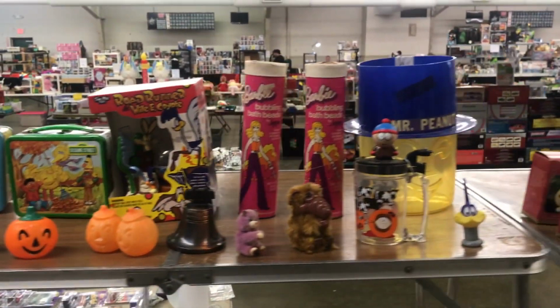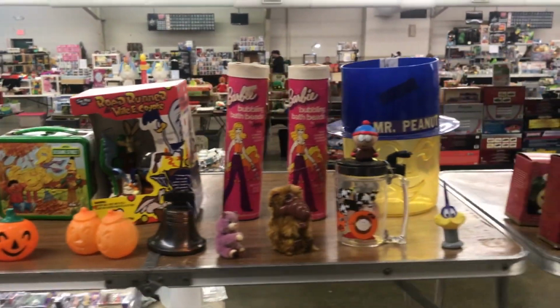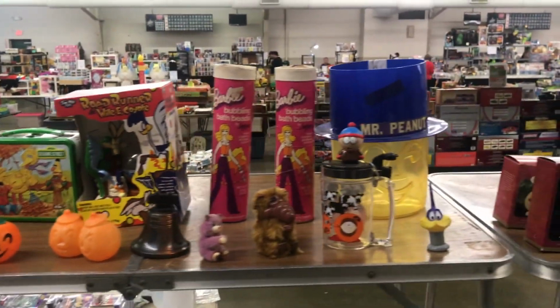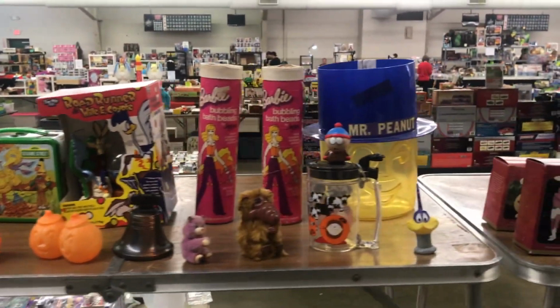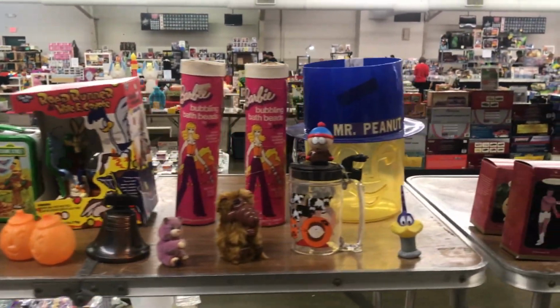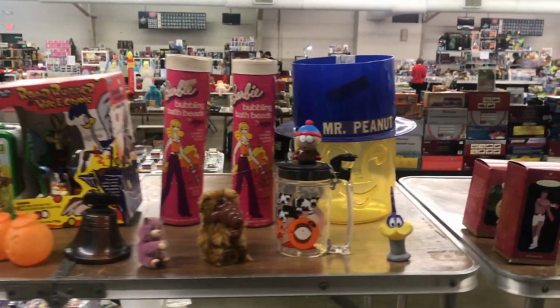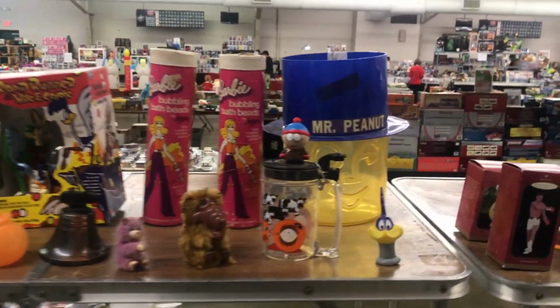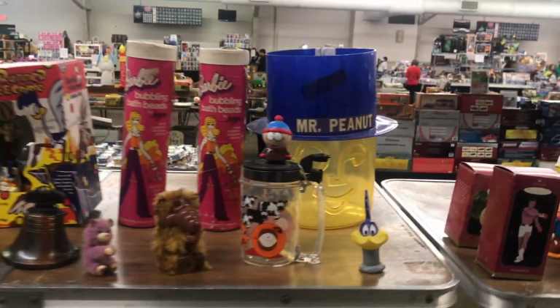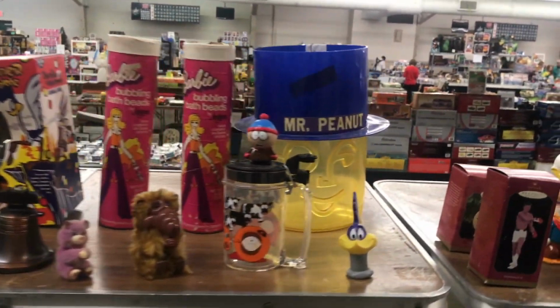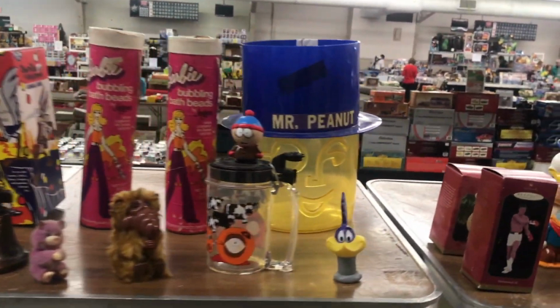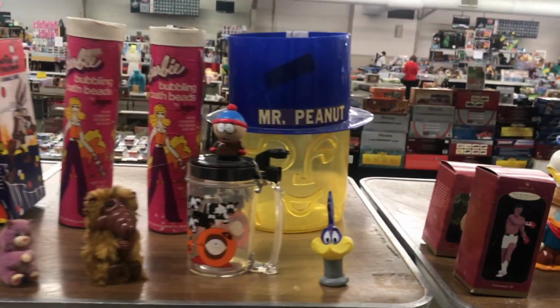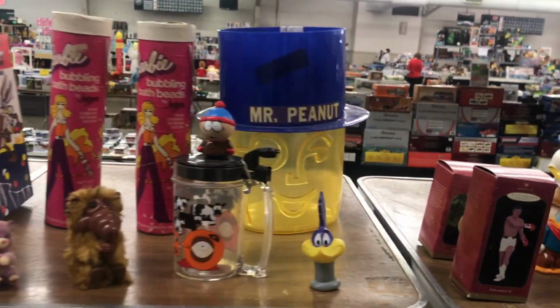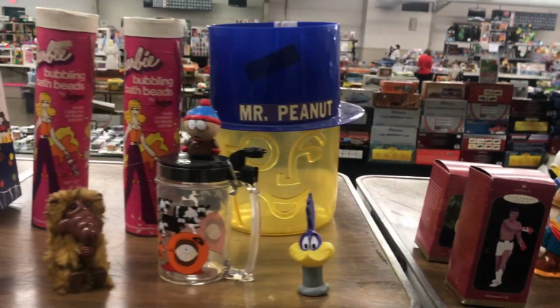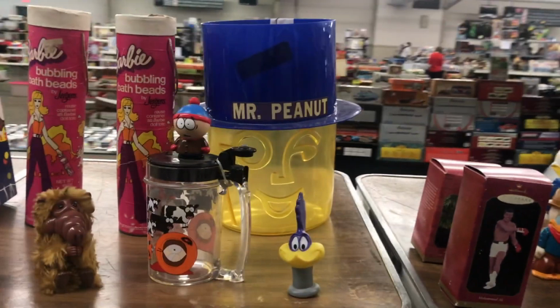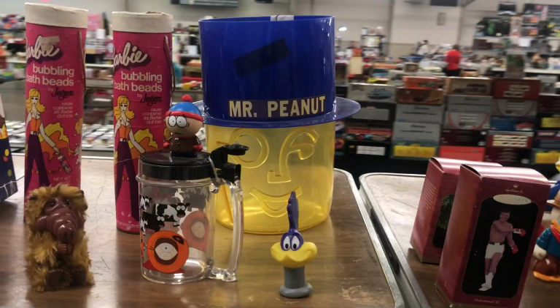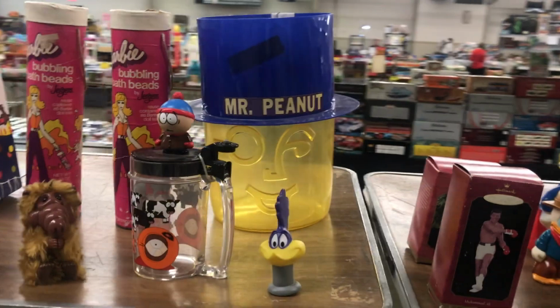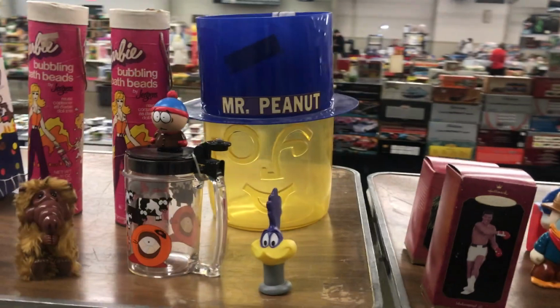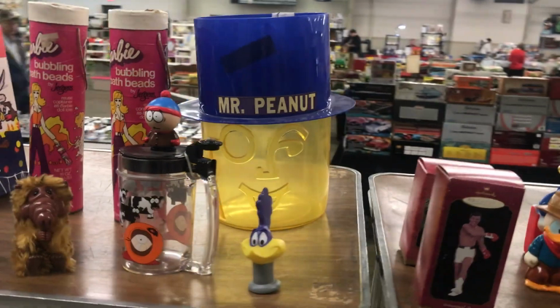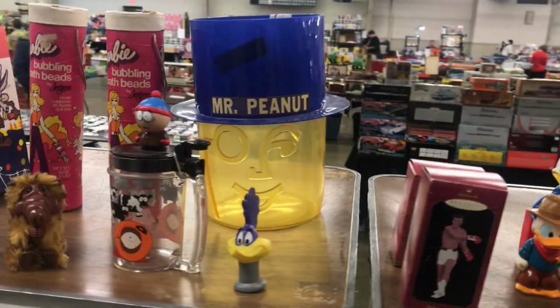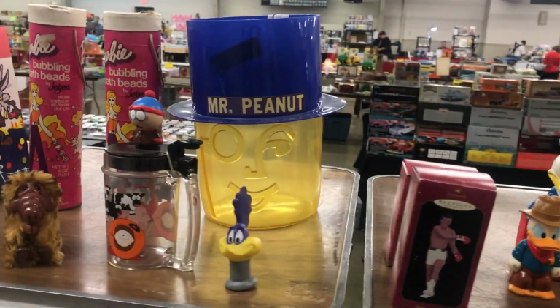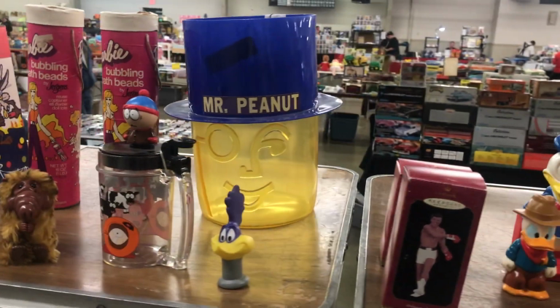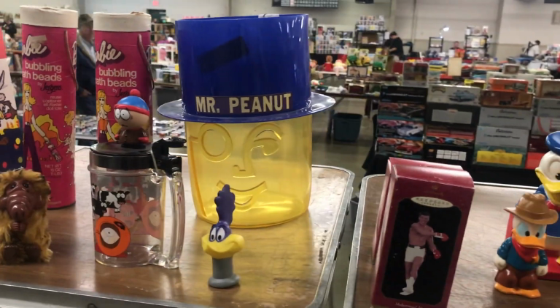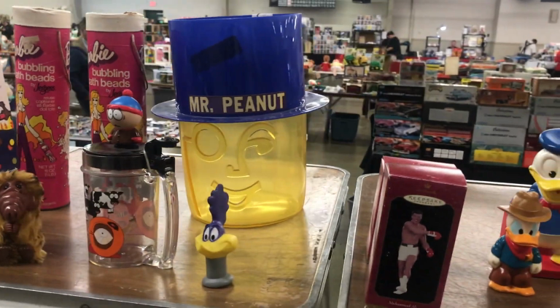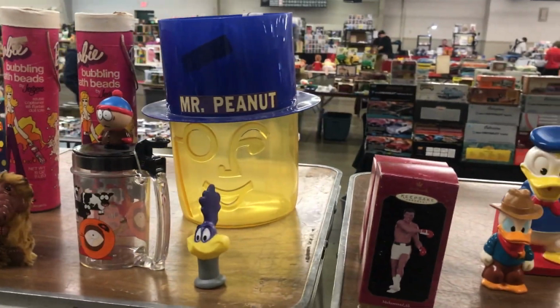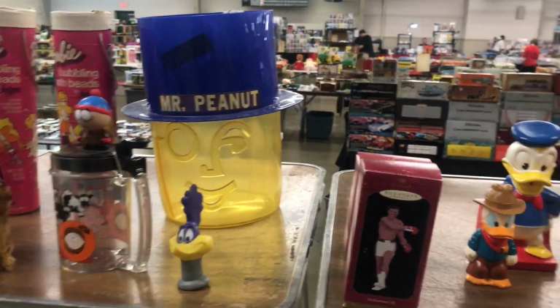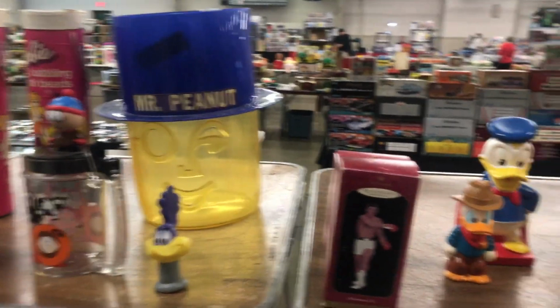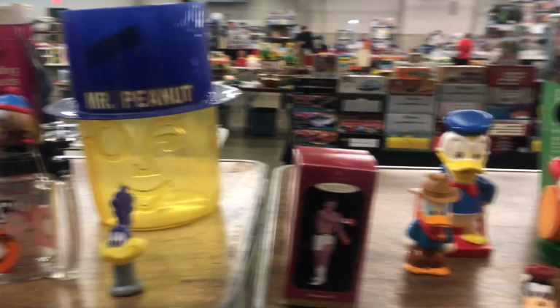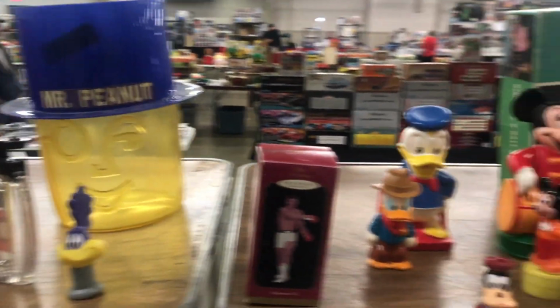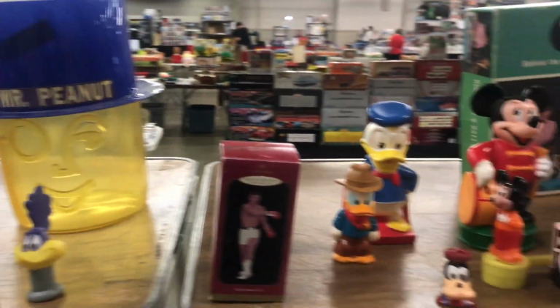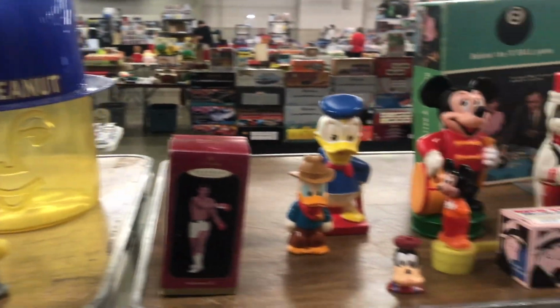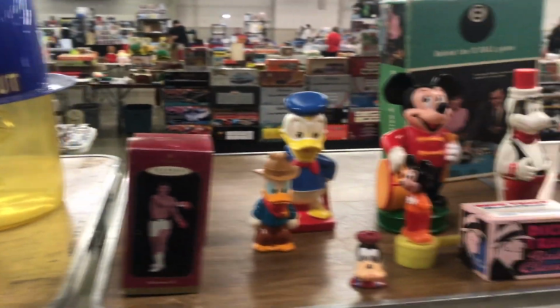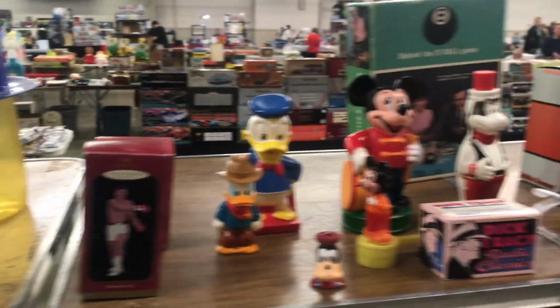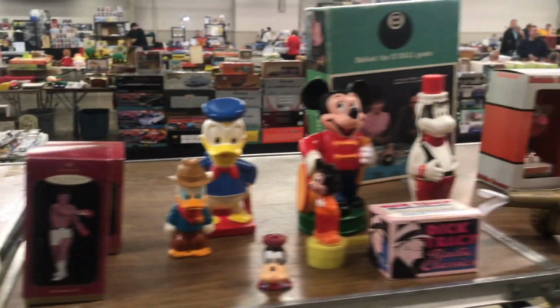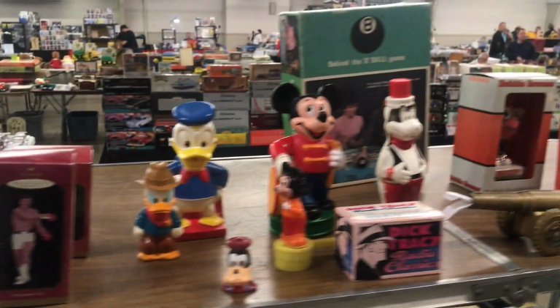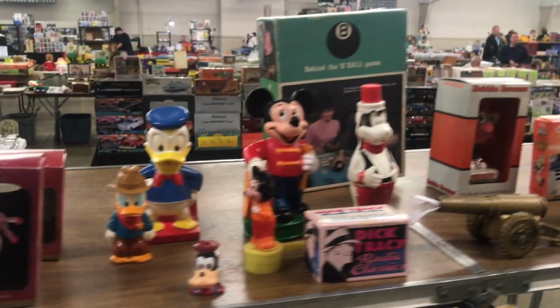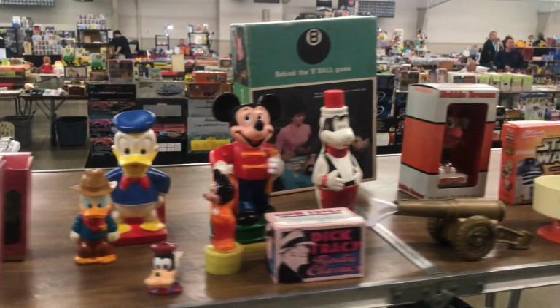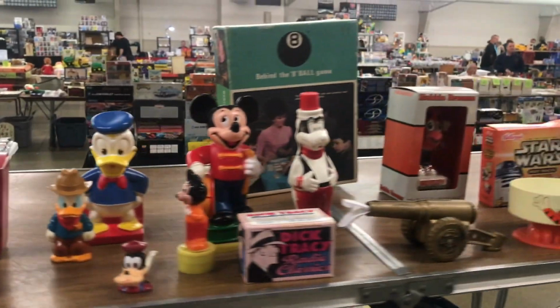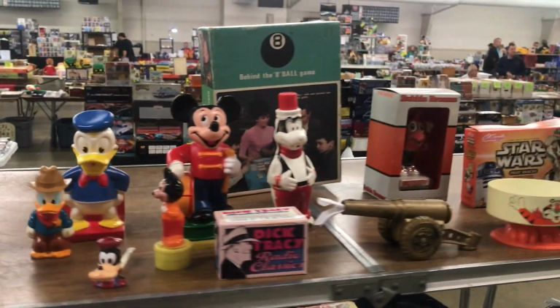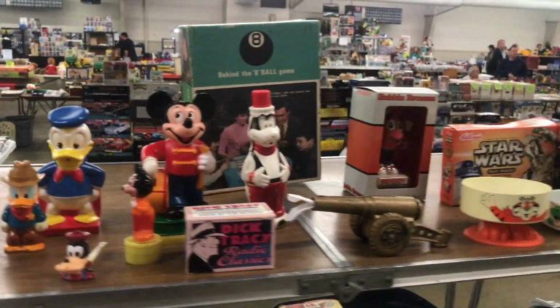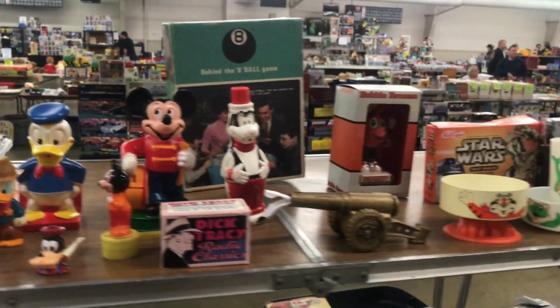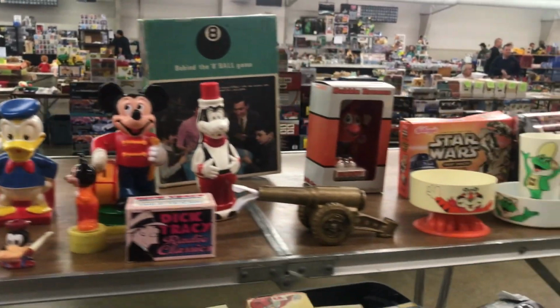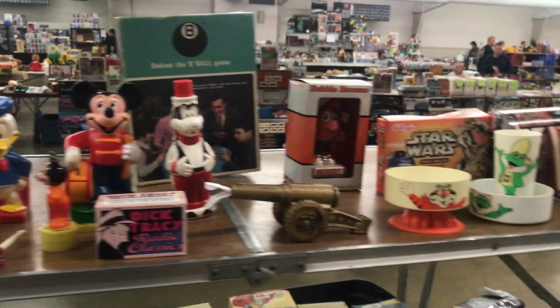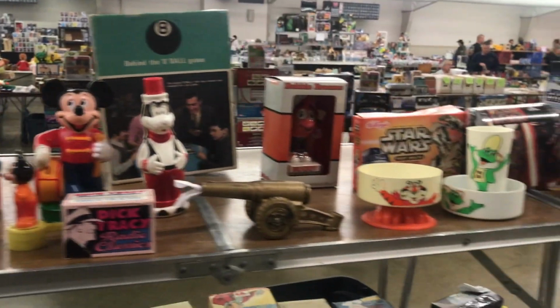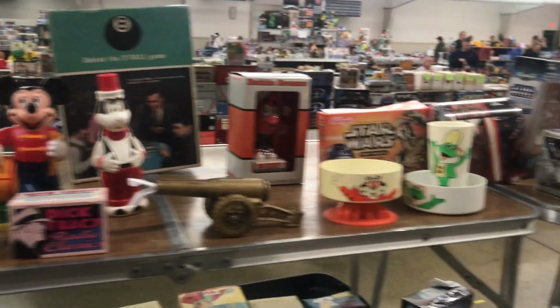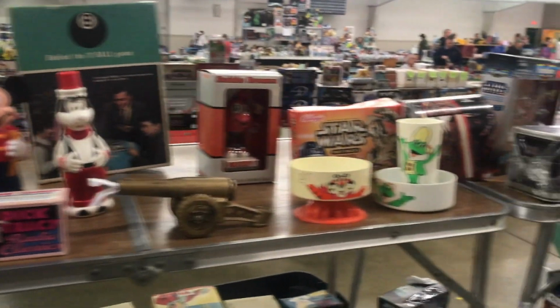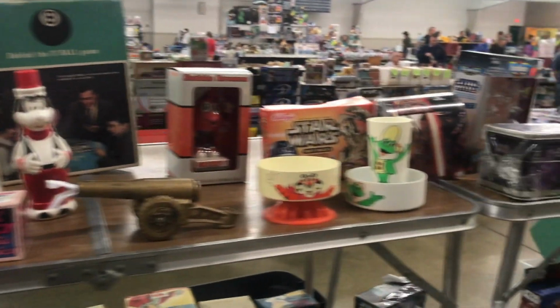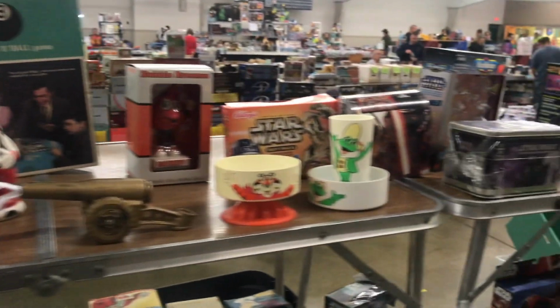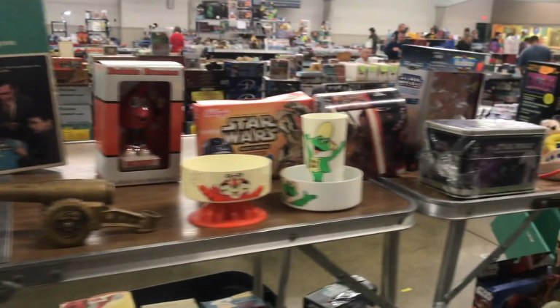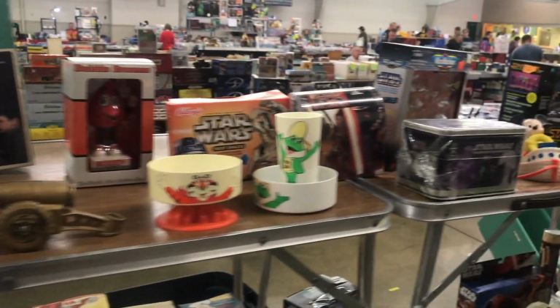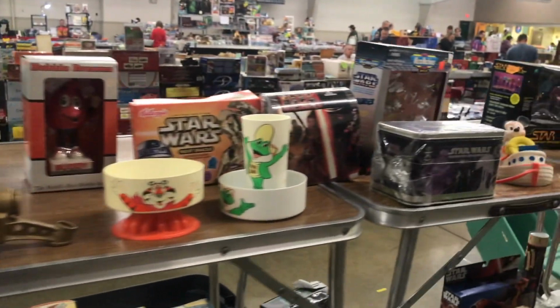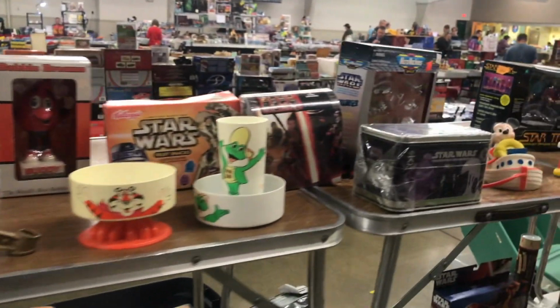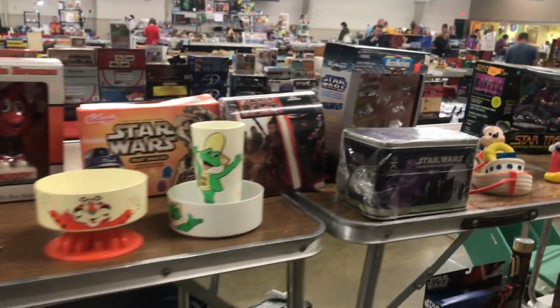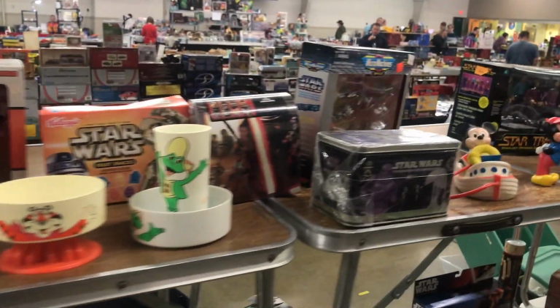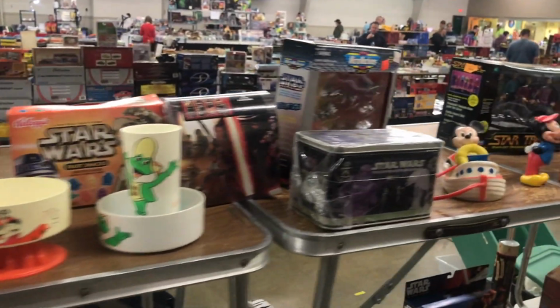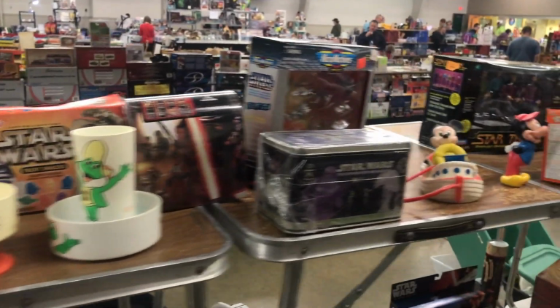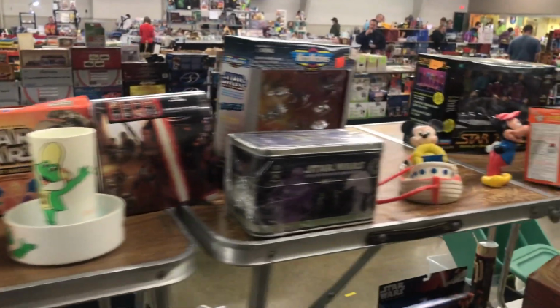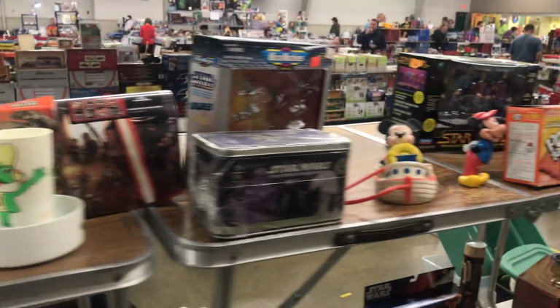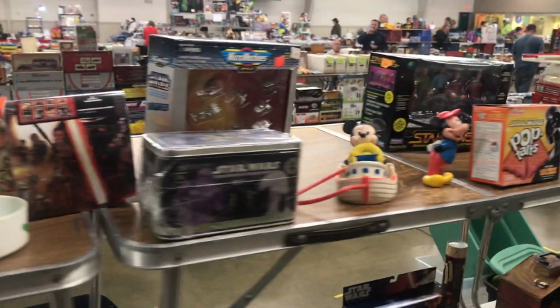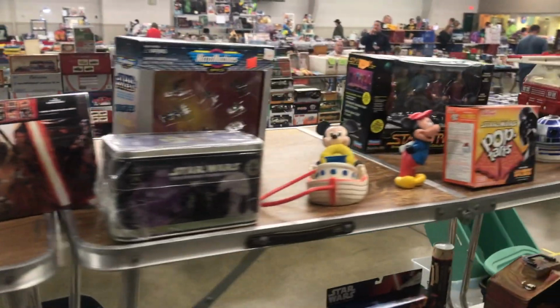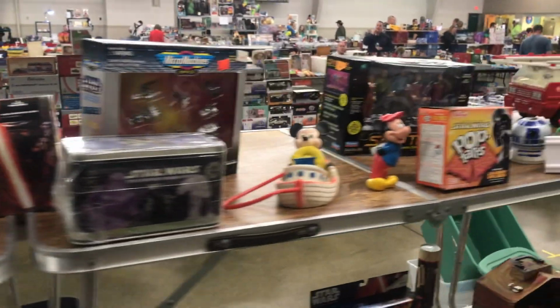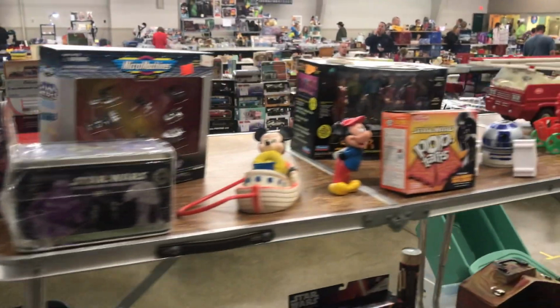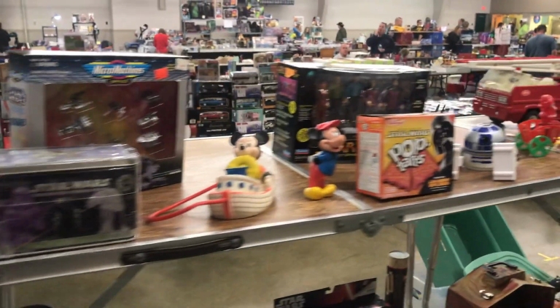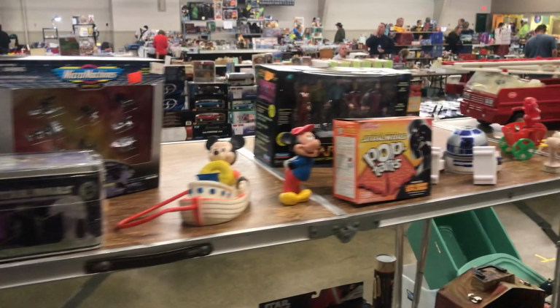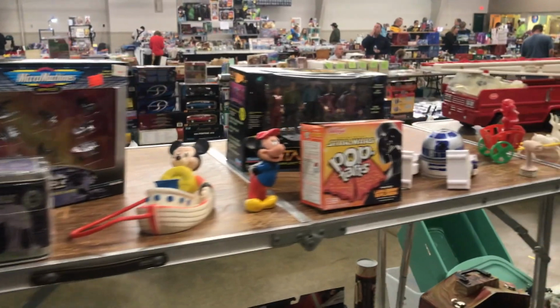Sometimes at toy shows you can find some pretty cool advertising pieces, and I thought that Mr. Peanut head peanut bowl was pretty cool.